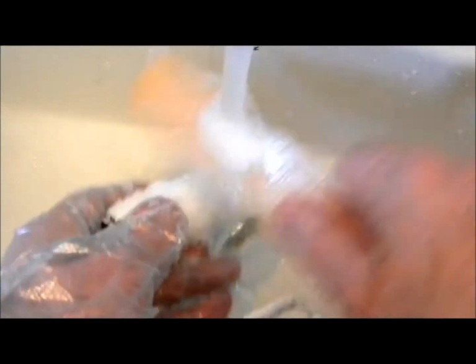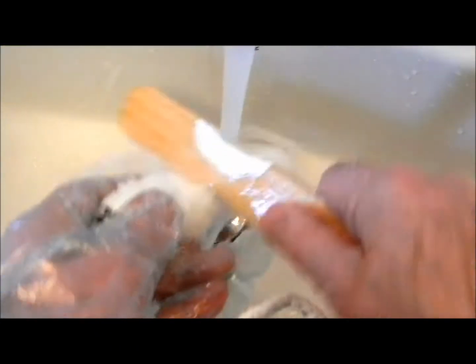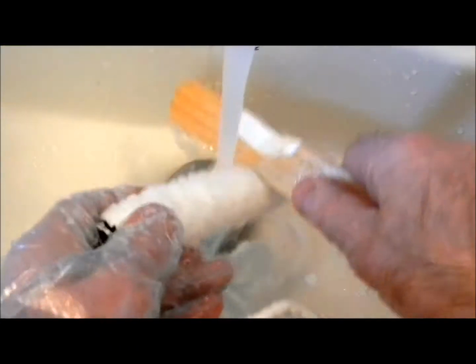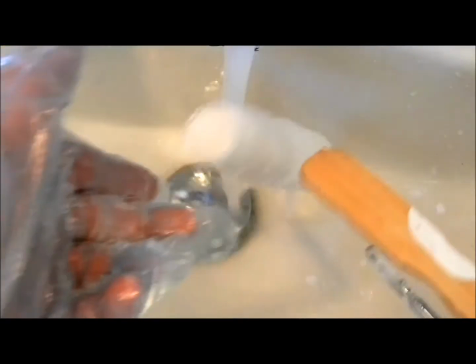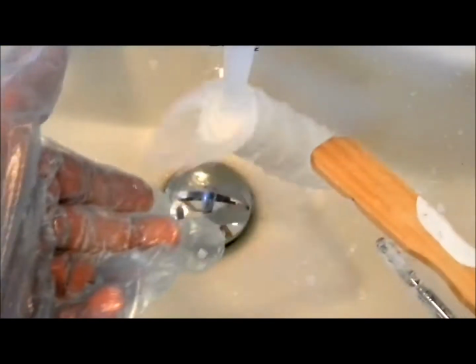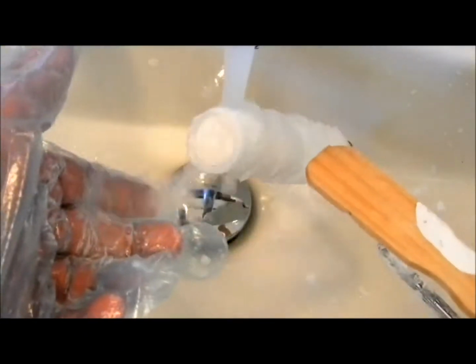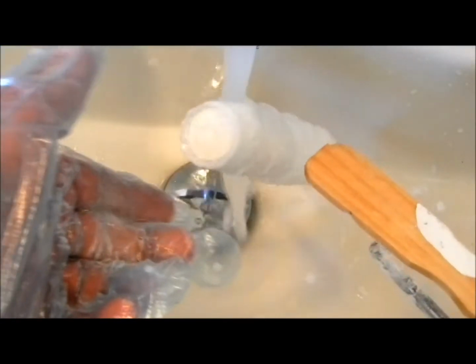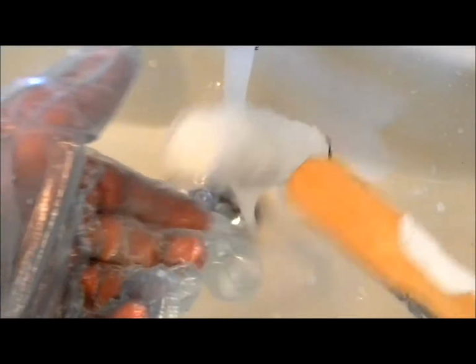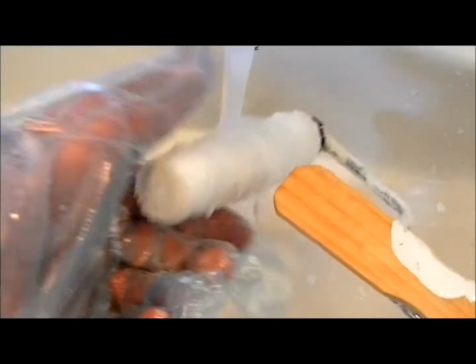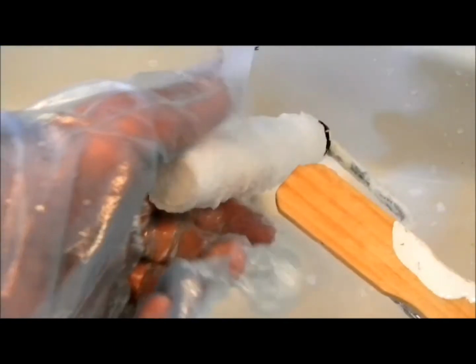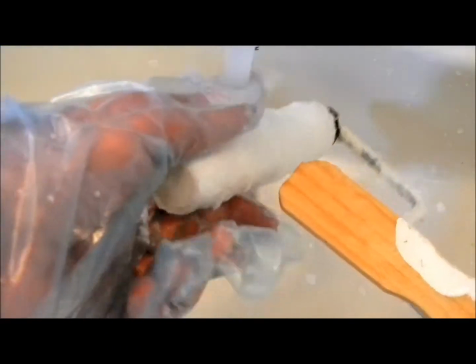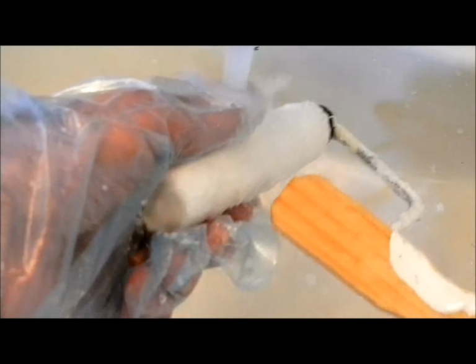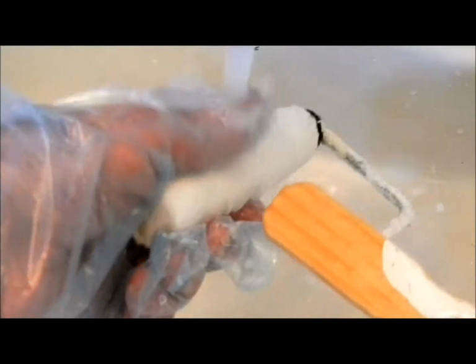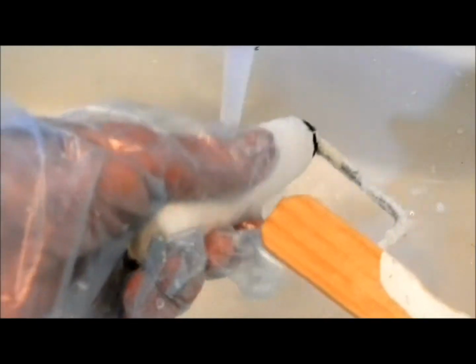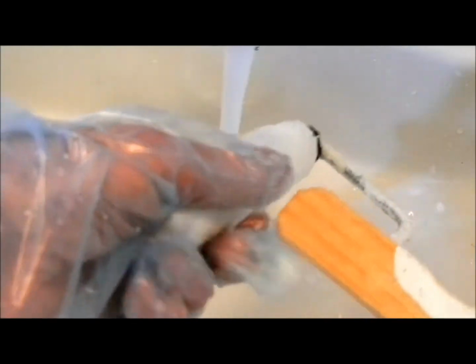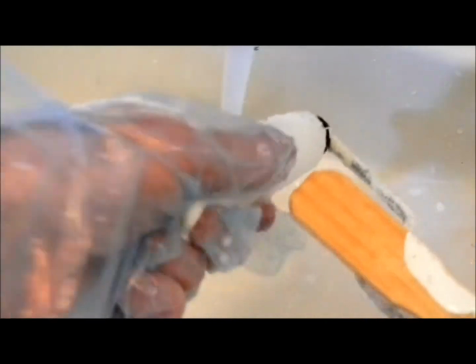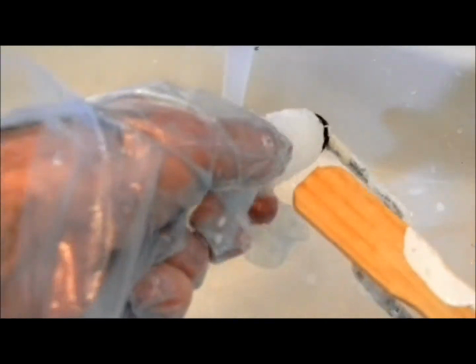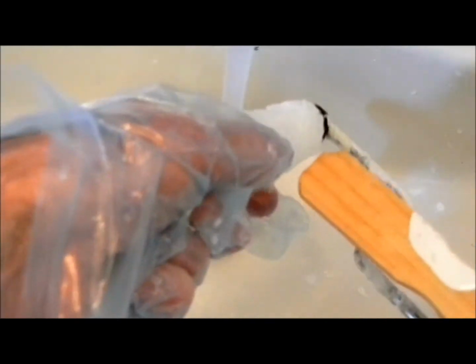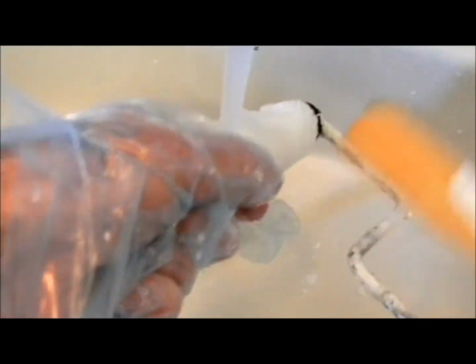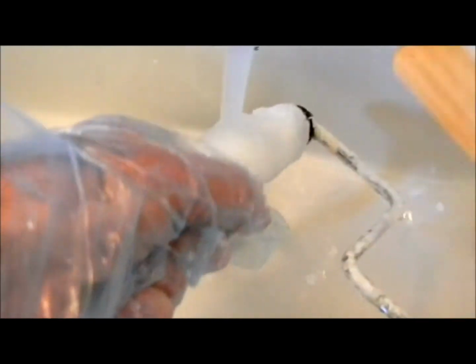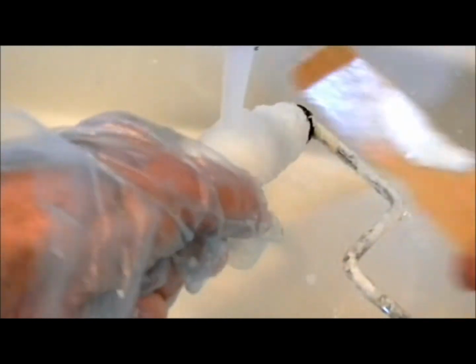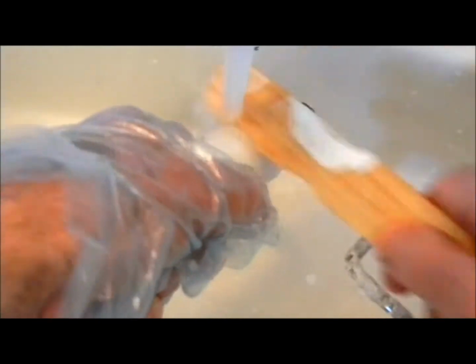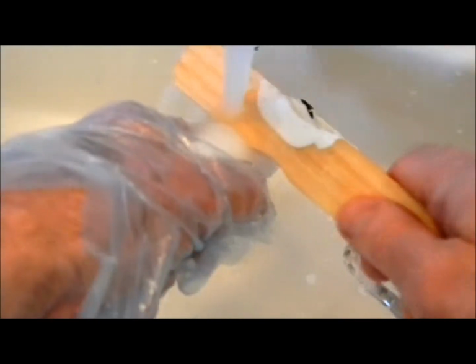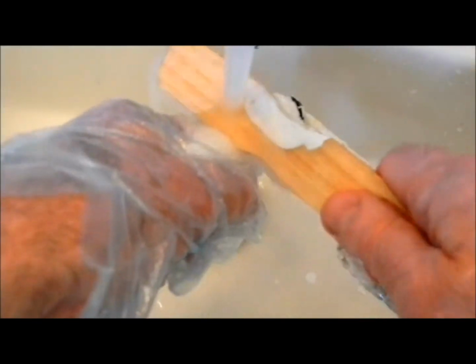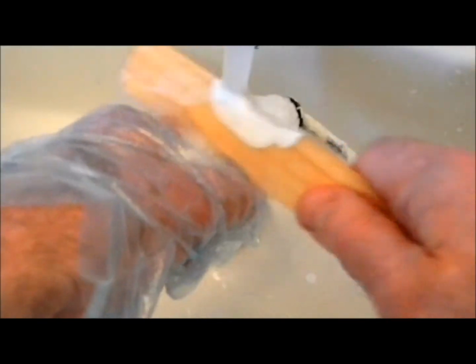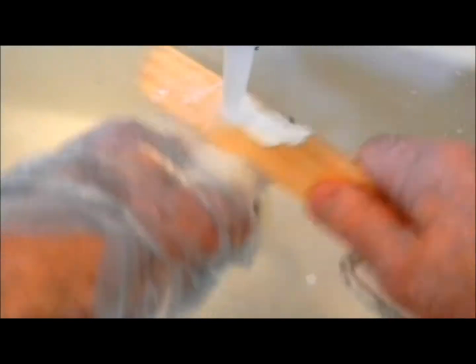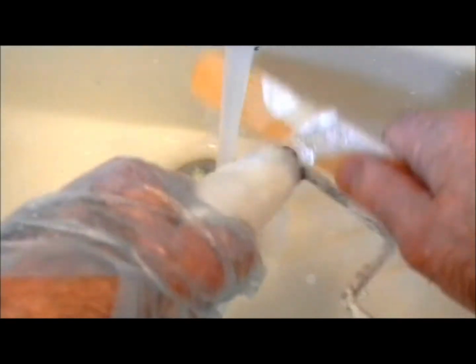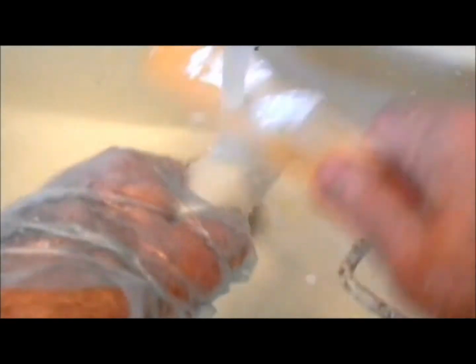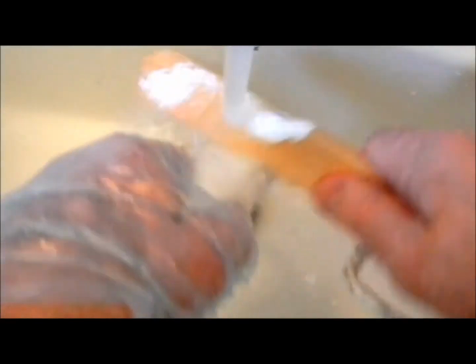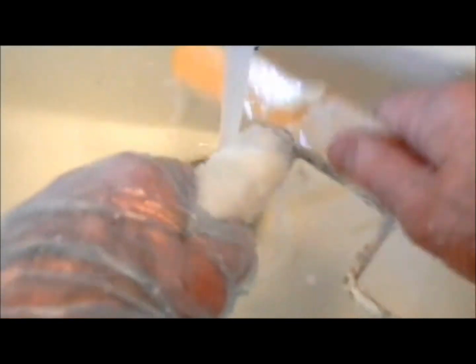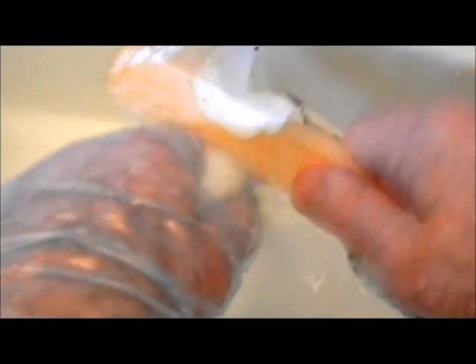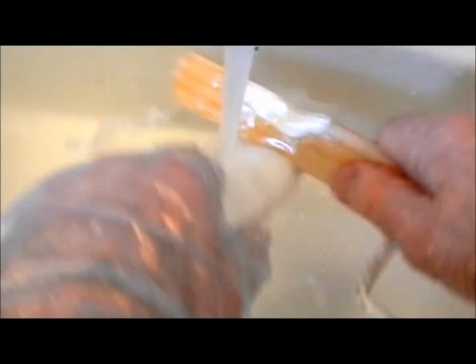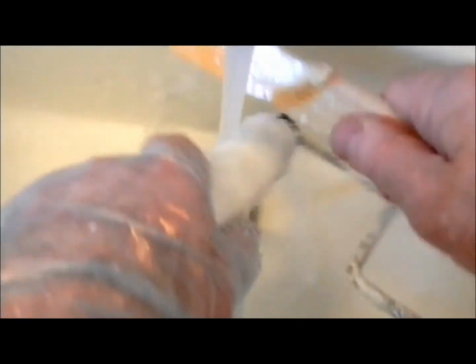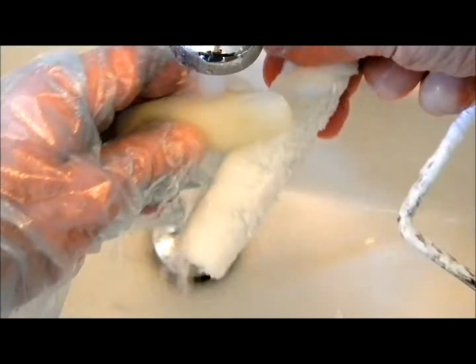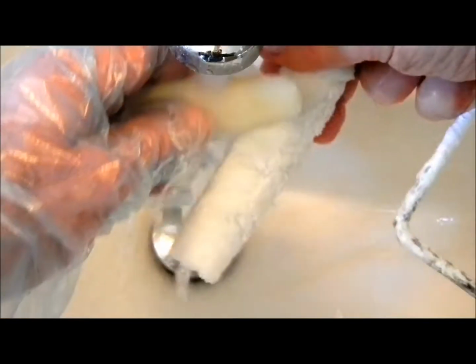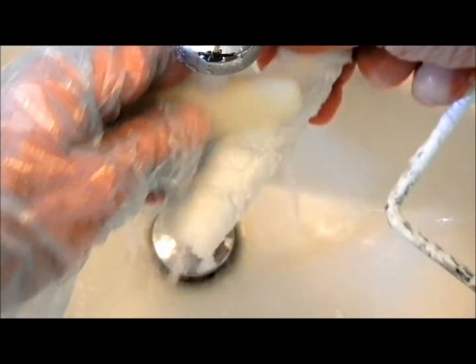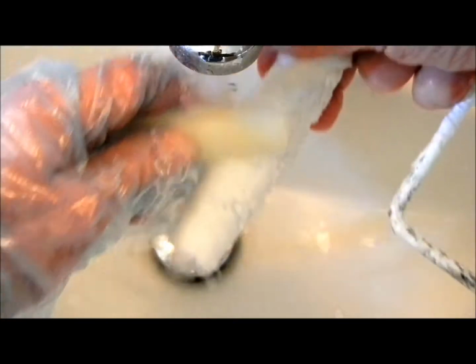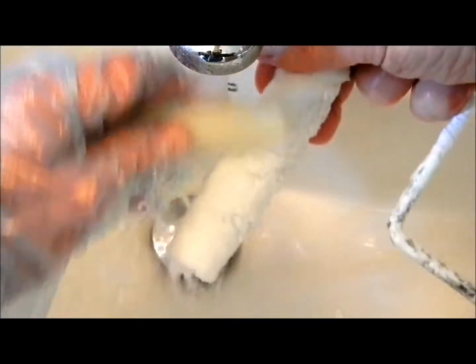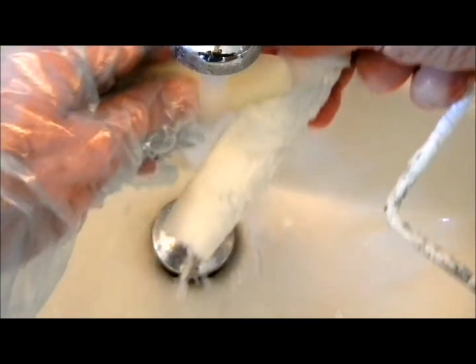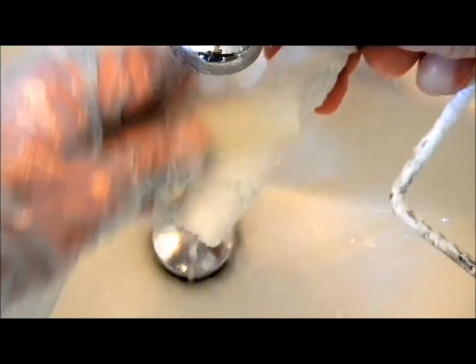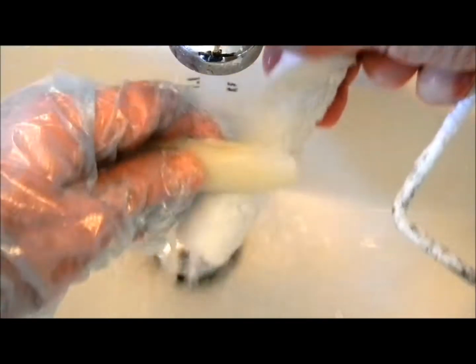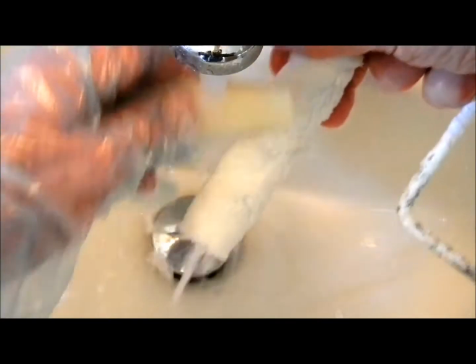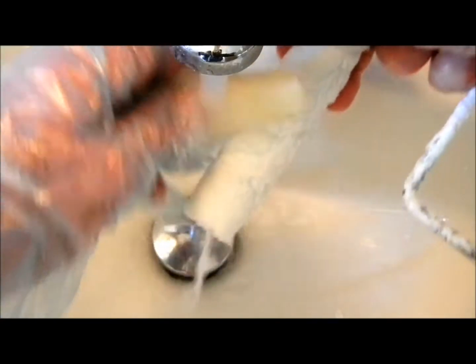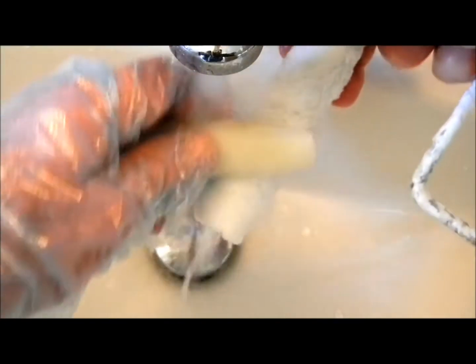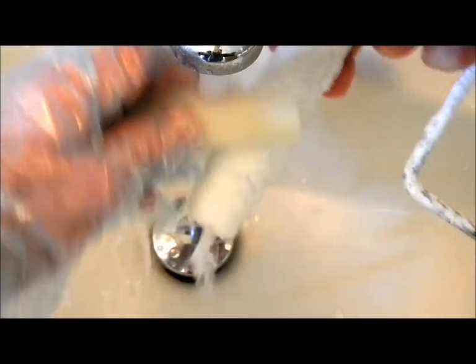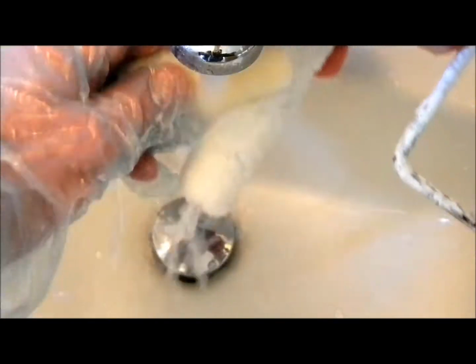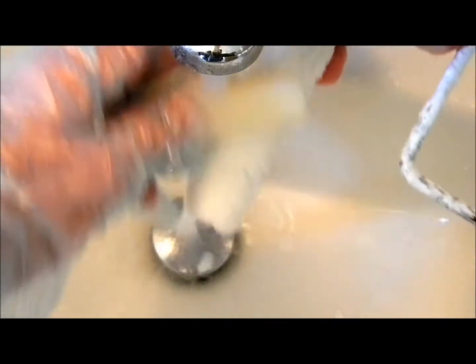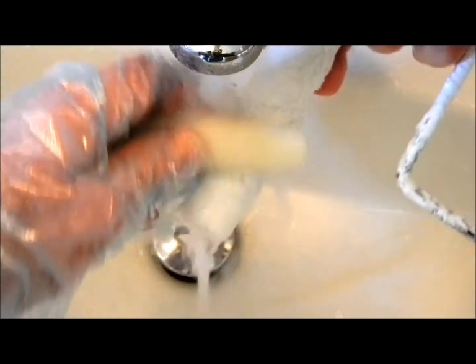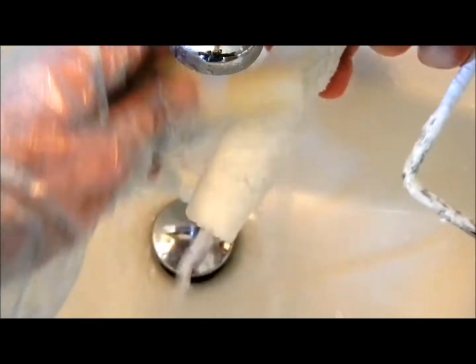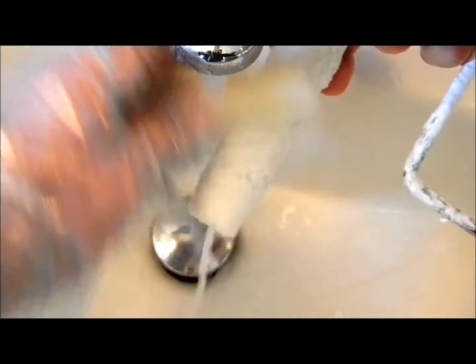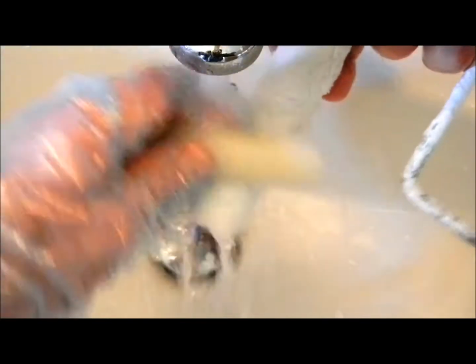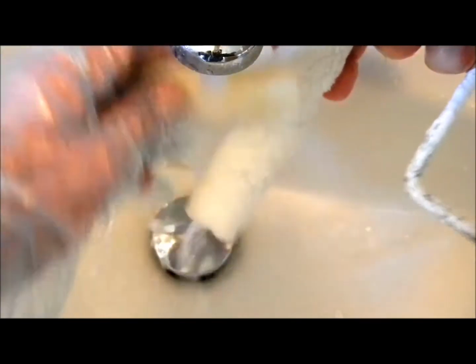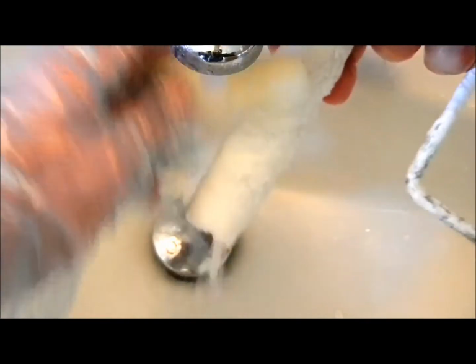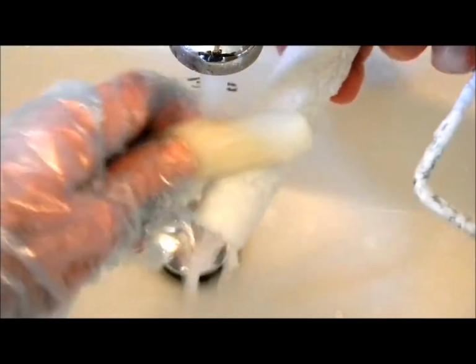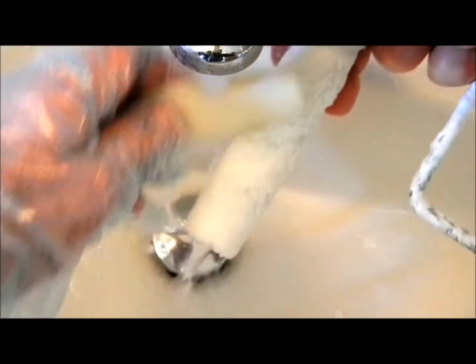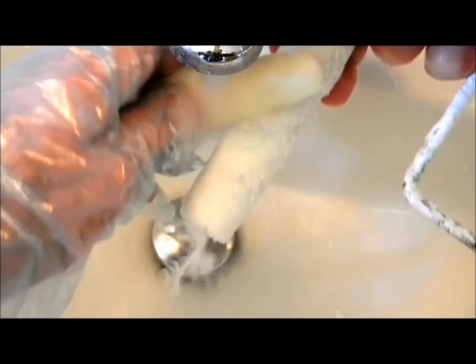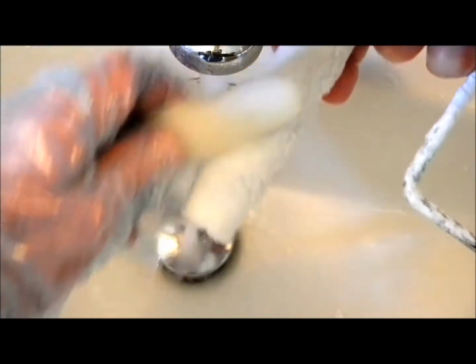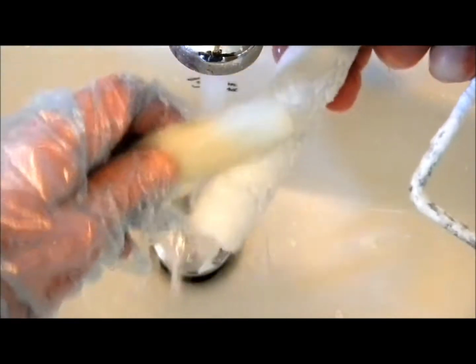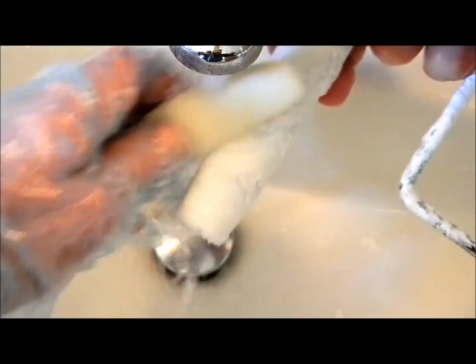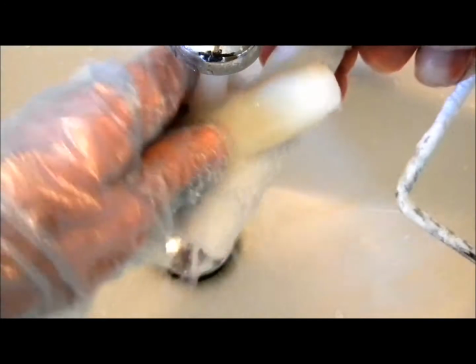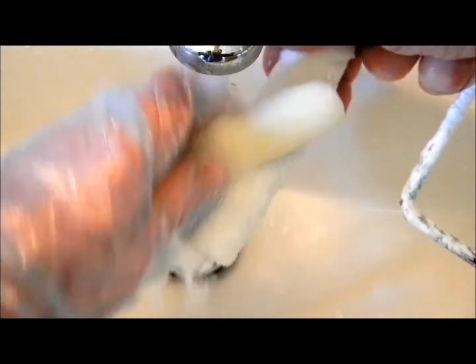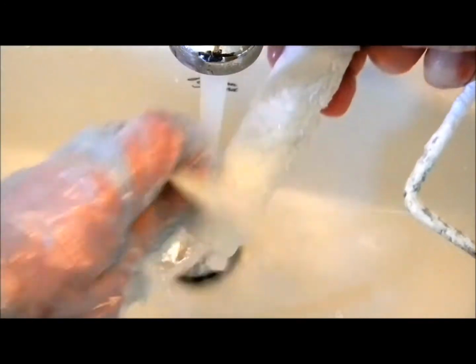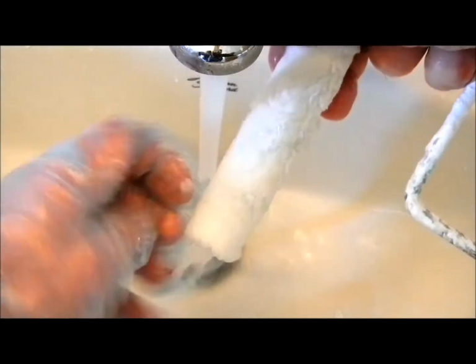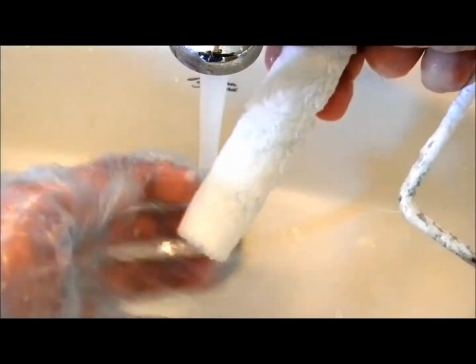I just flip it over to do the other side, then rub an old bar of soap into the nap of the roller.